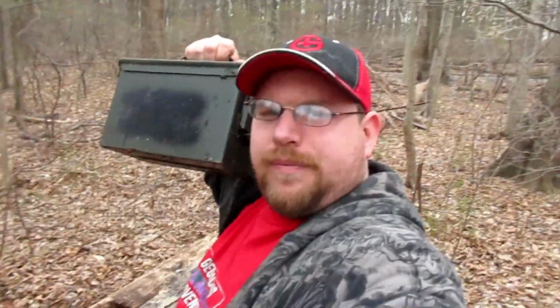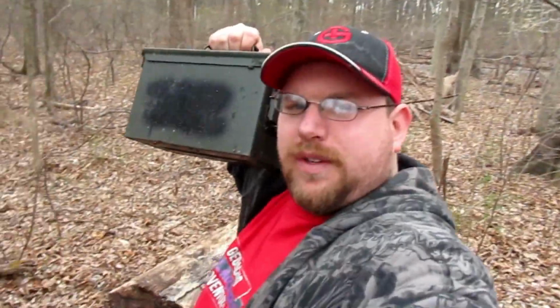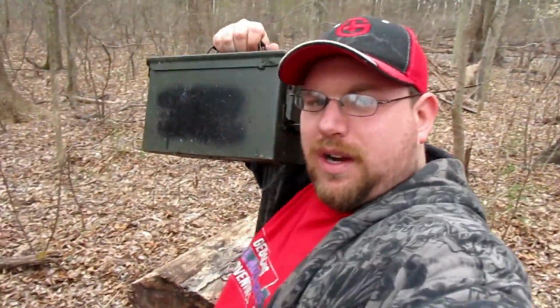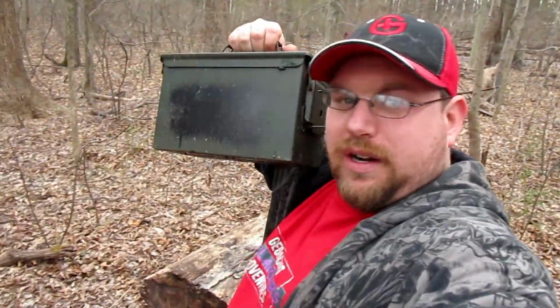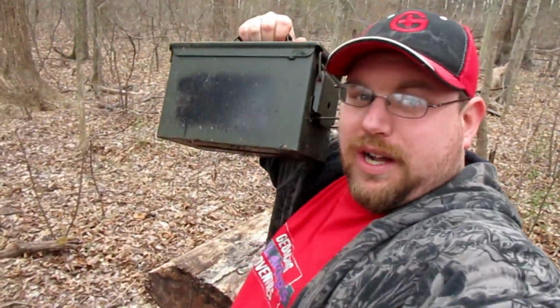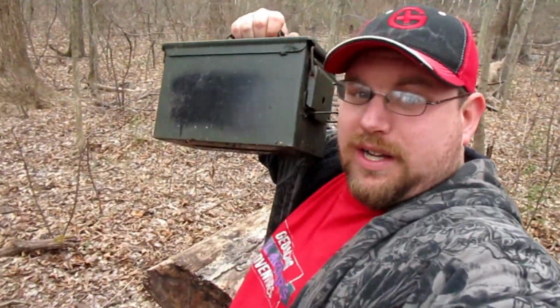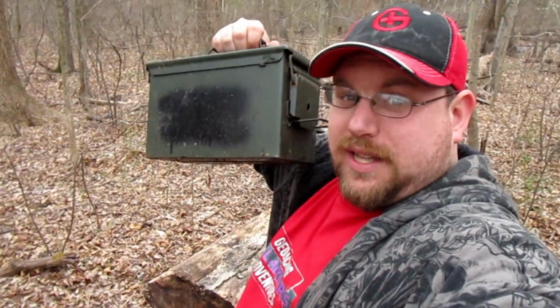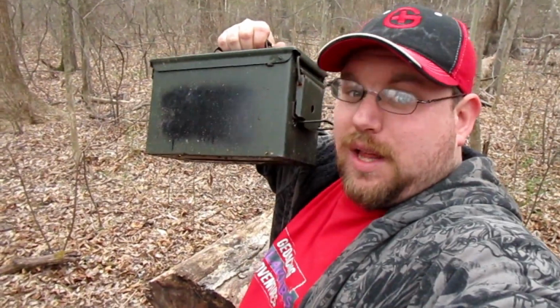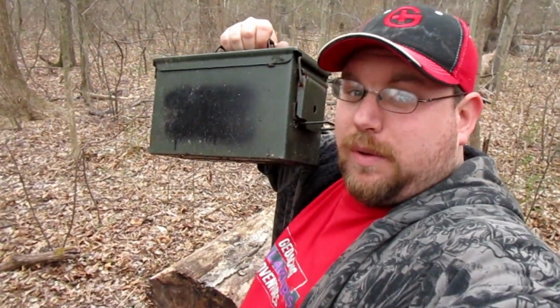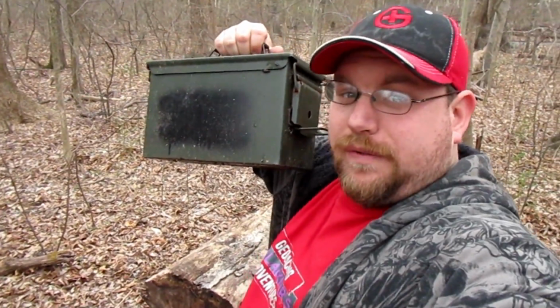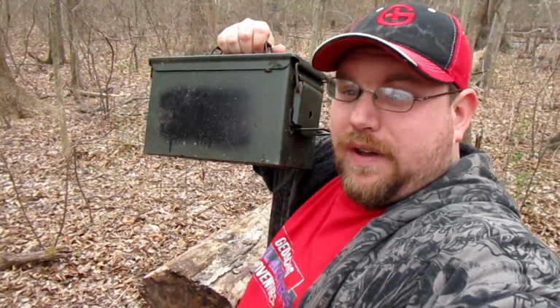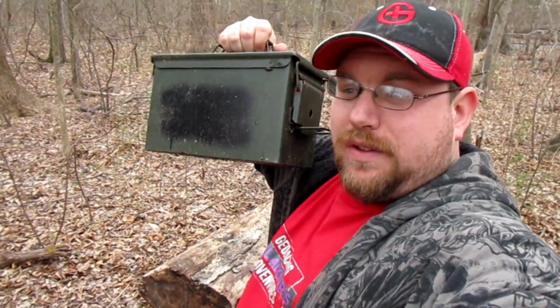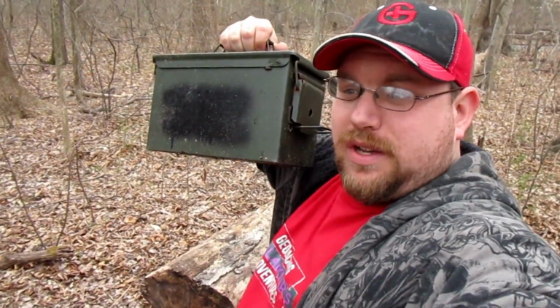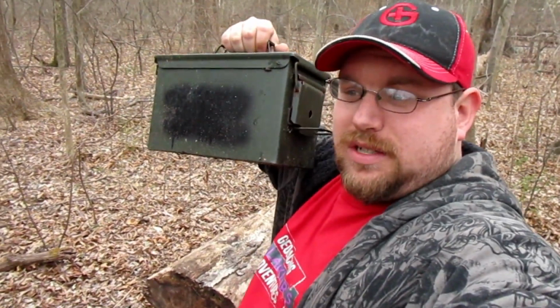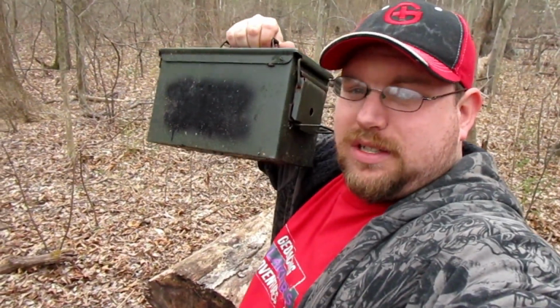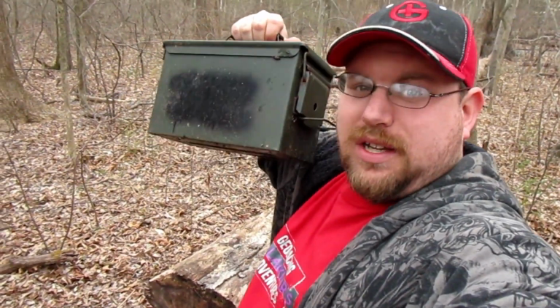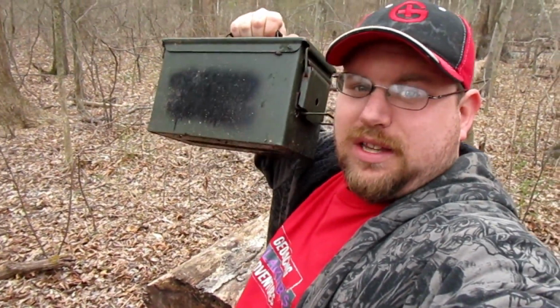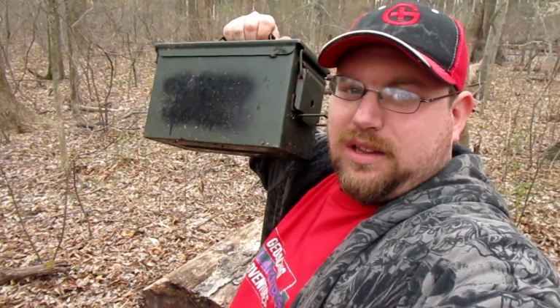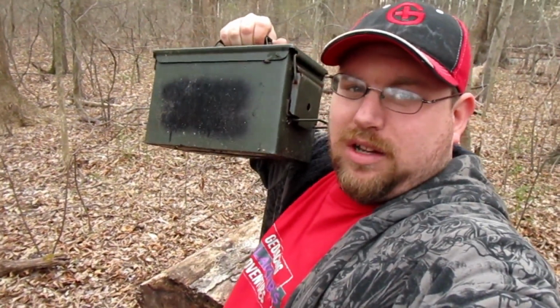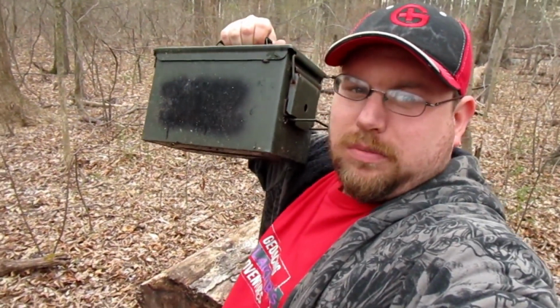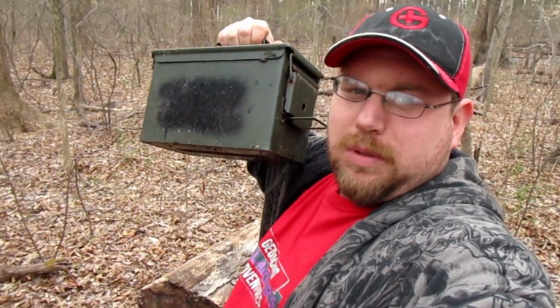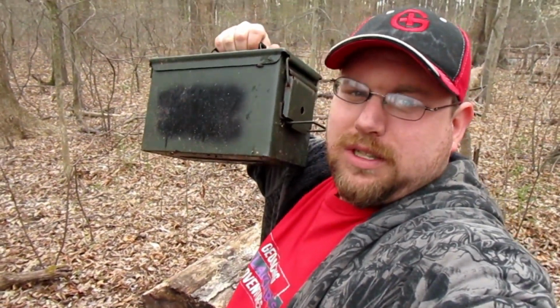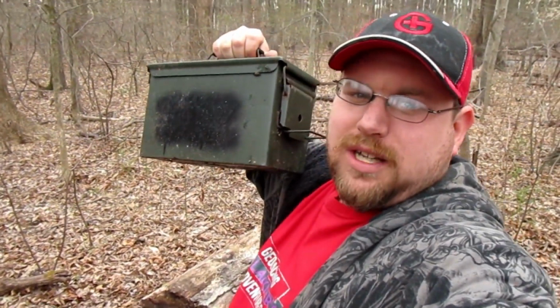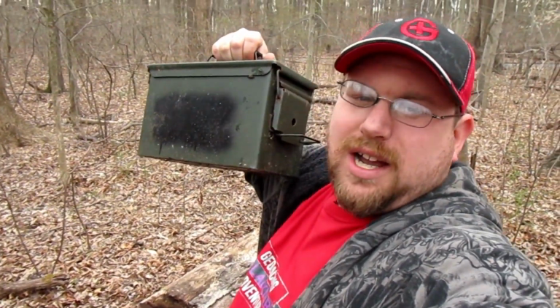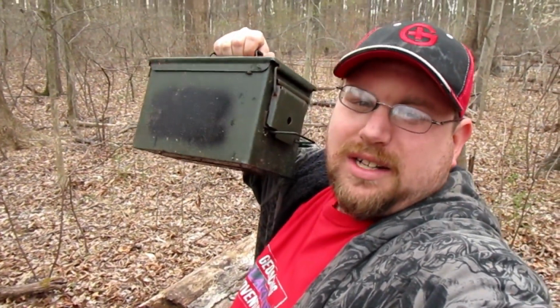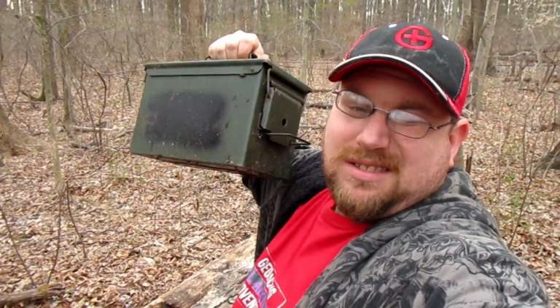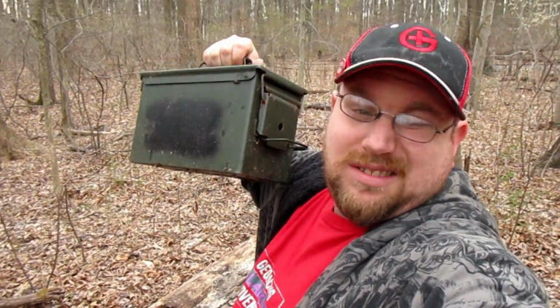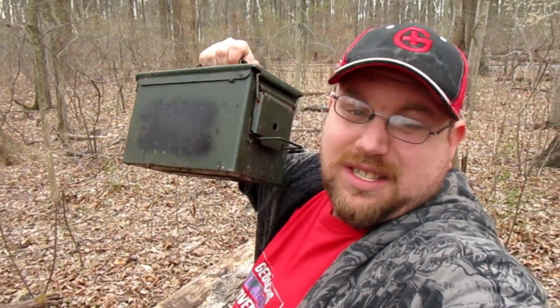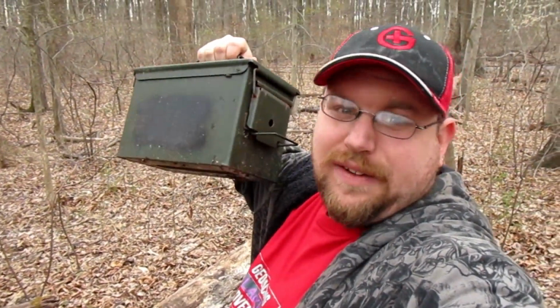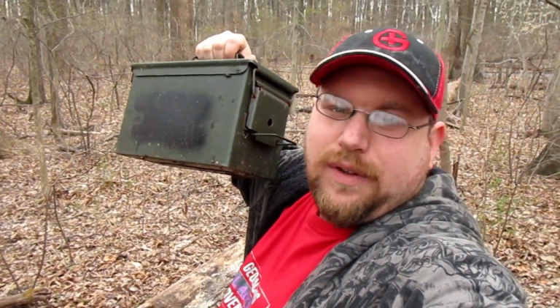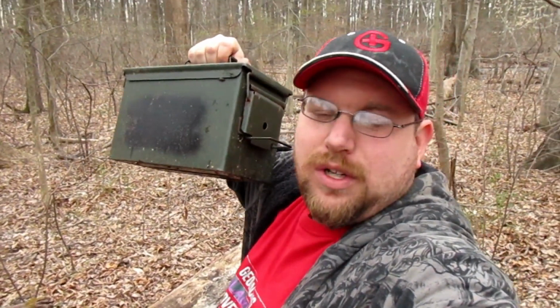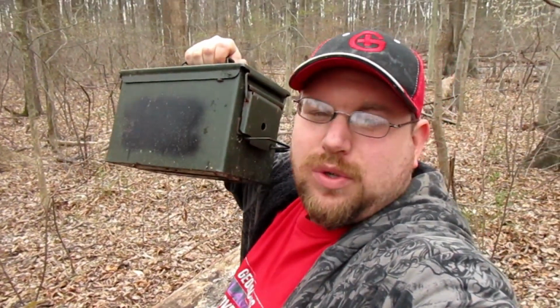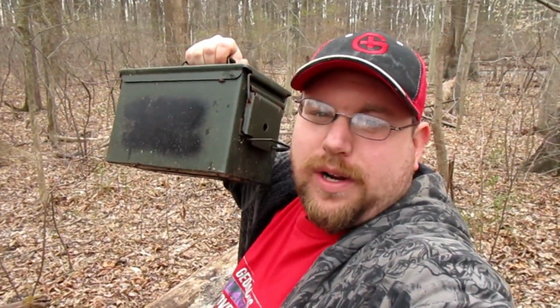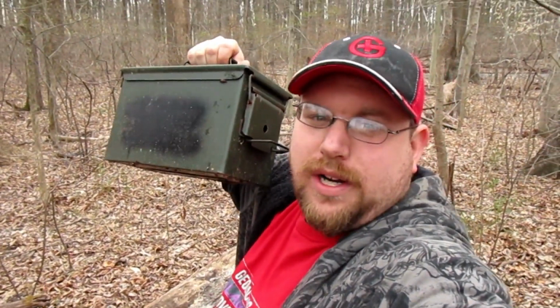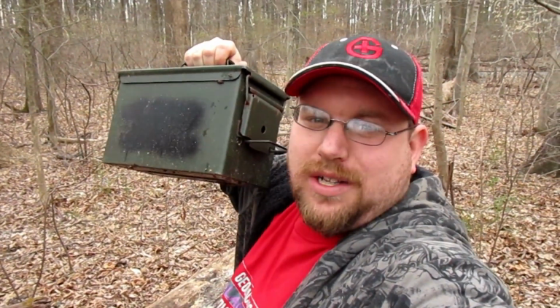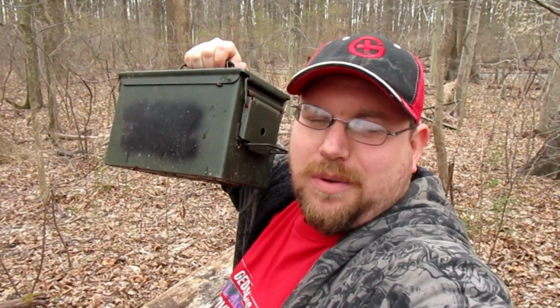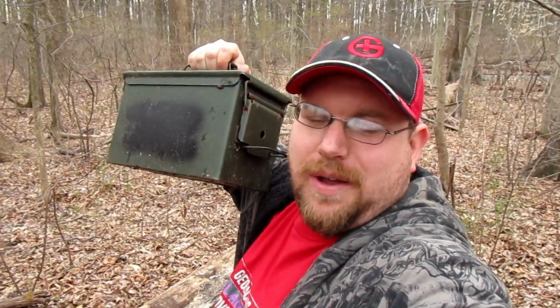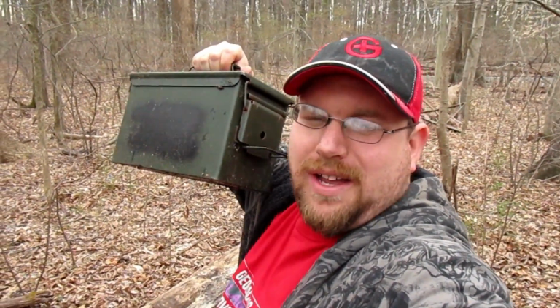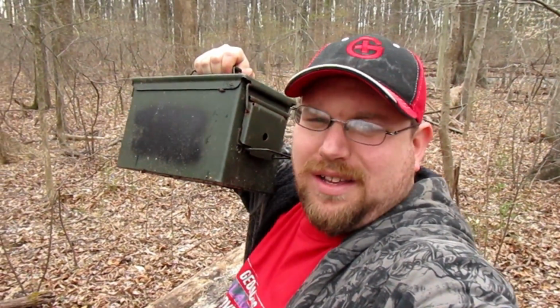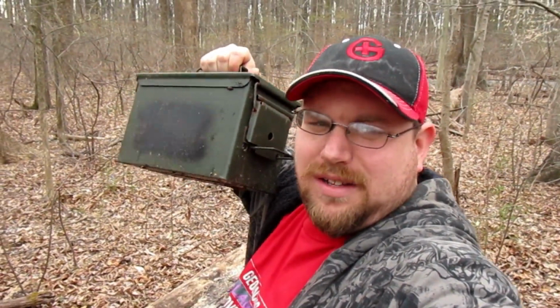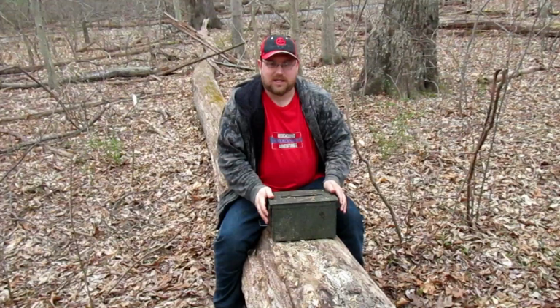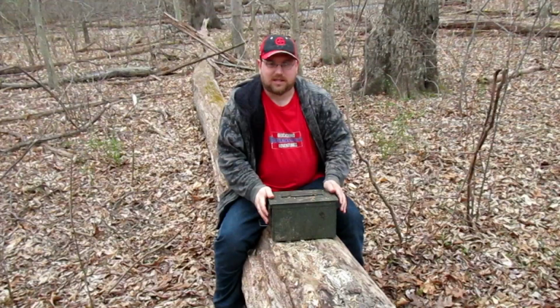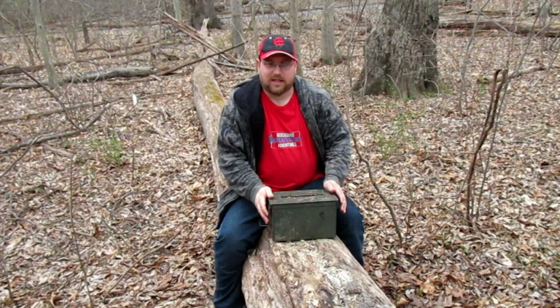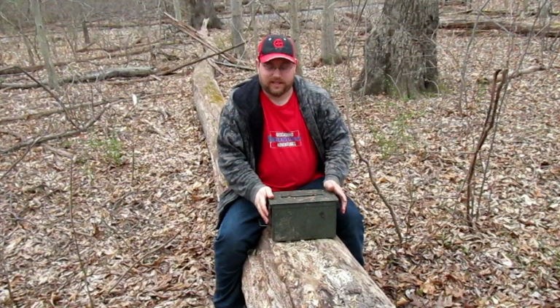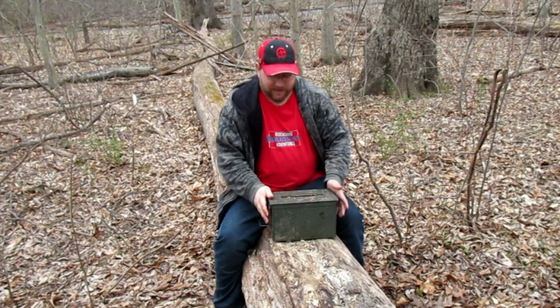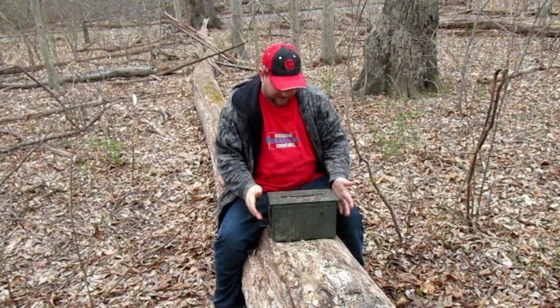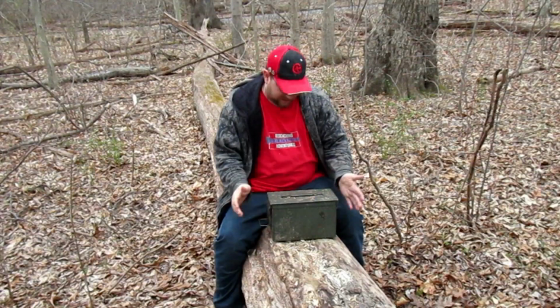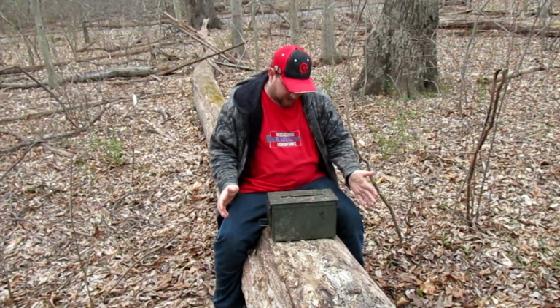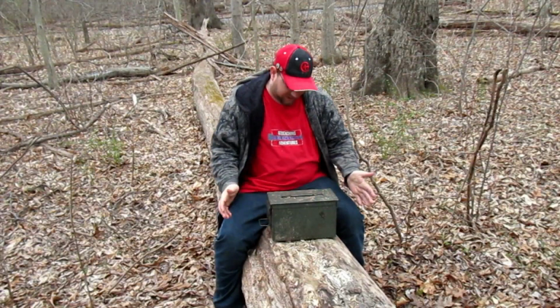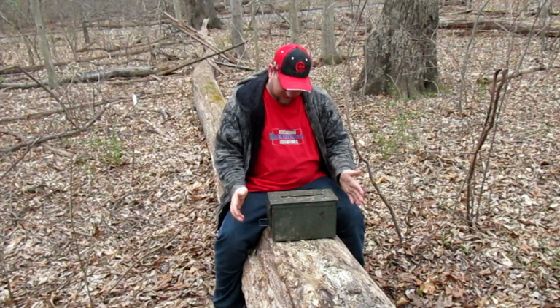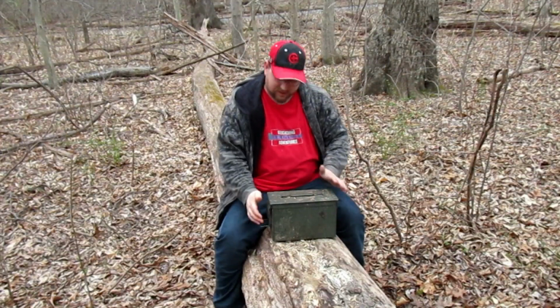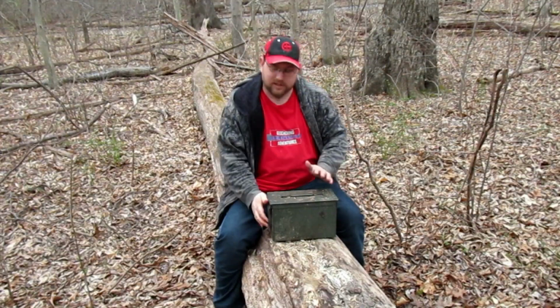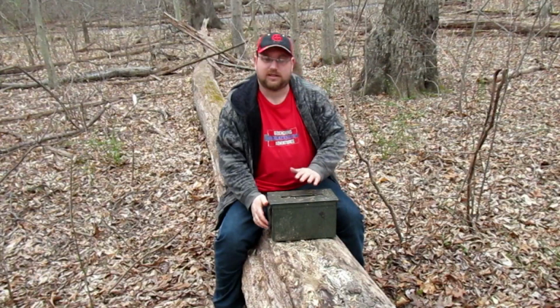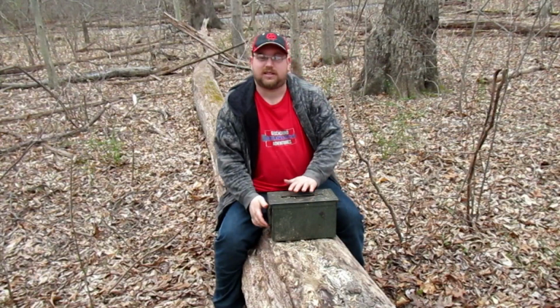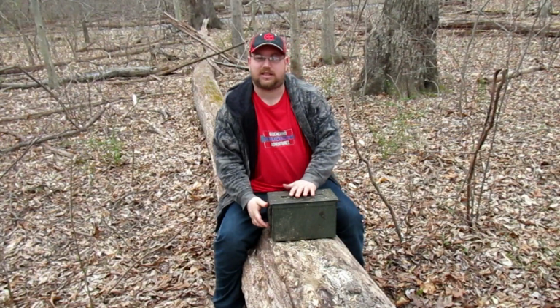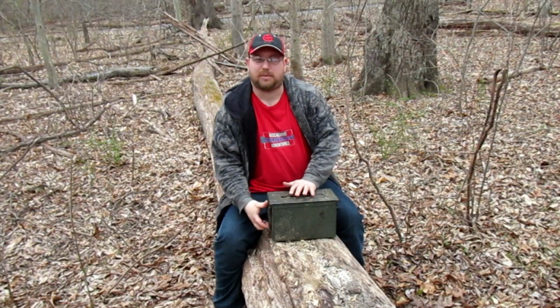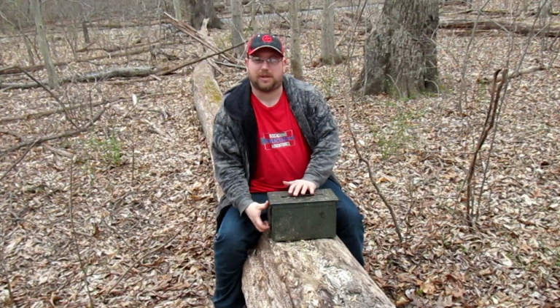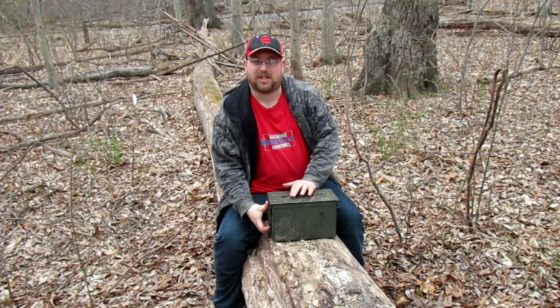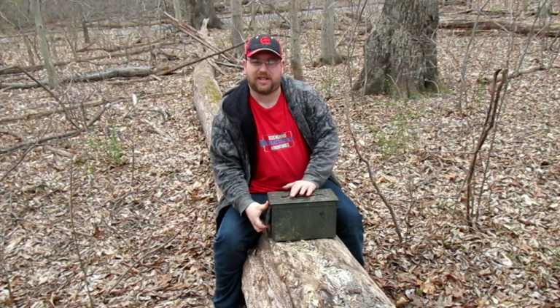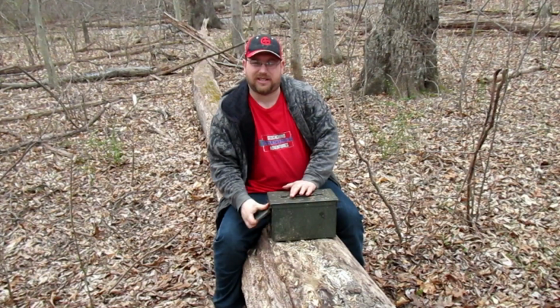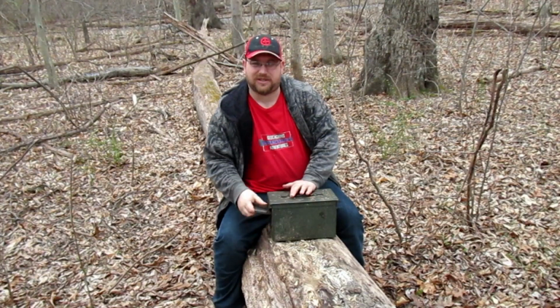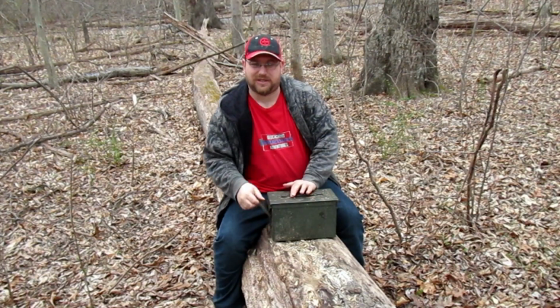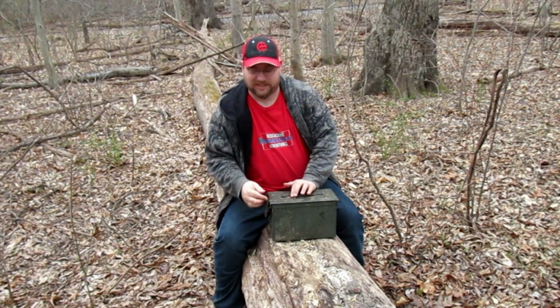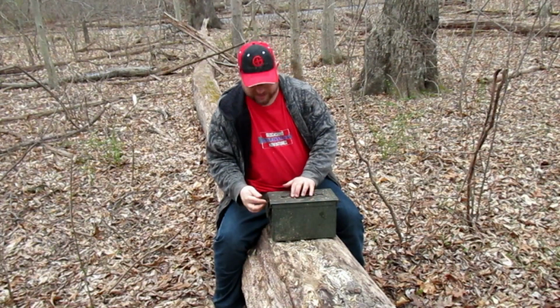Alright guys, now that we've found this, let's get the logbook signed and see if we can trade any swag. We've got the cache here — let's see what goodies are inside.